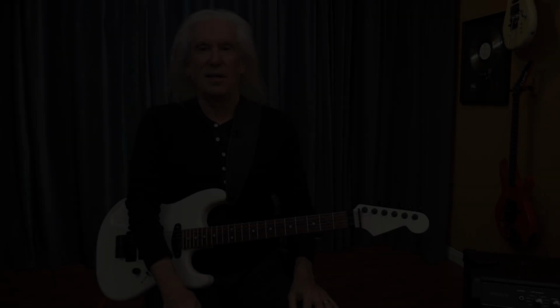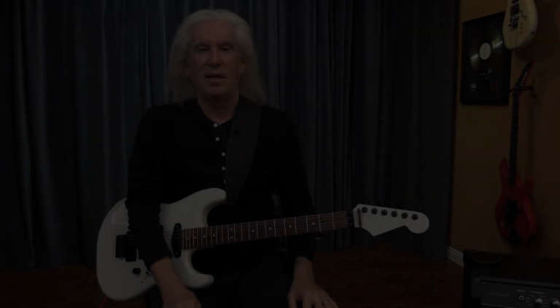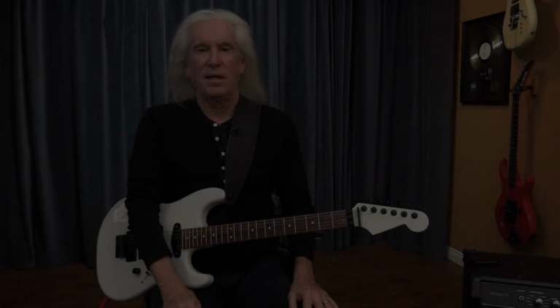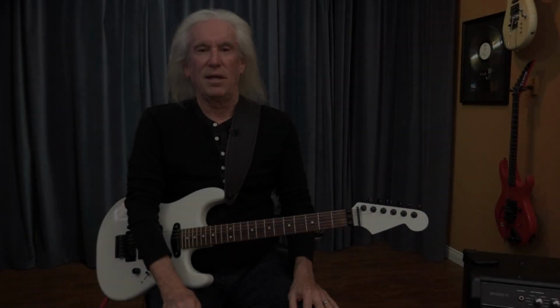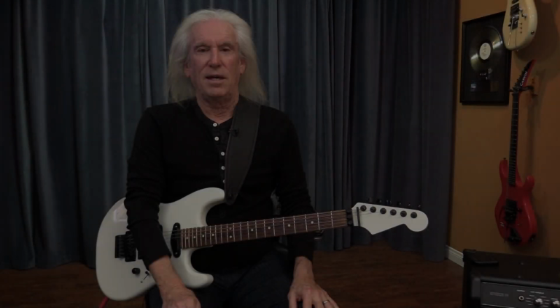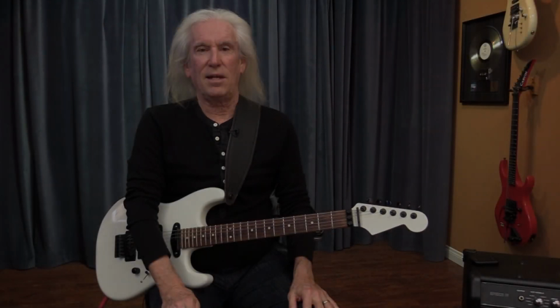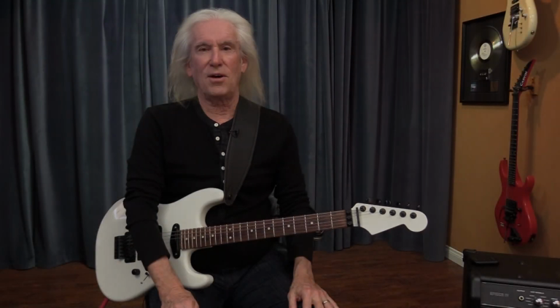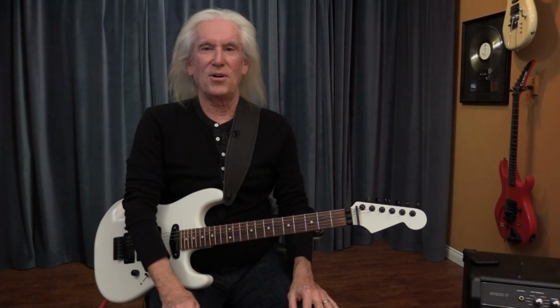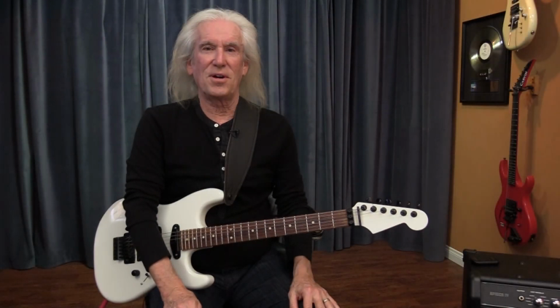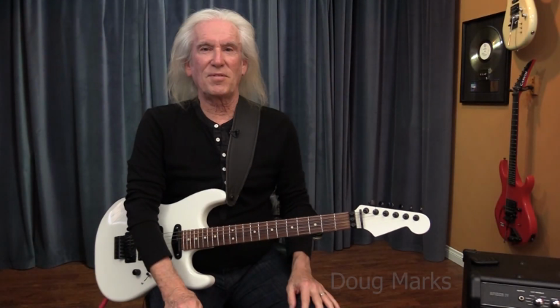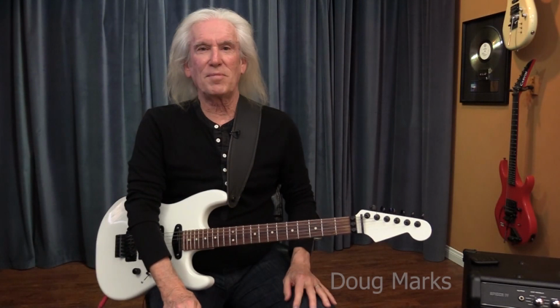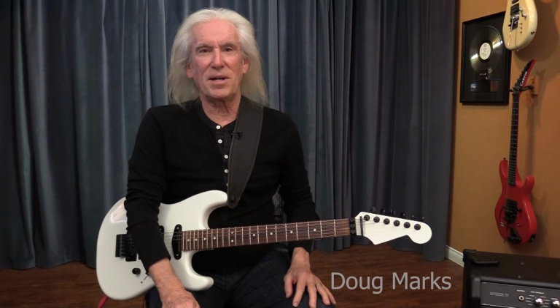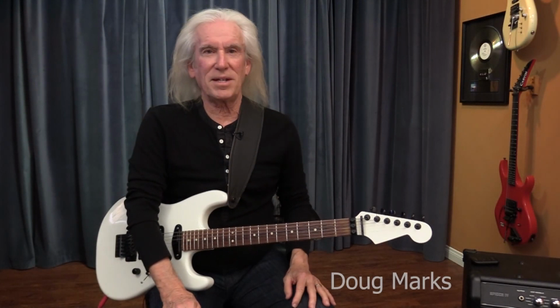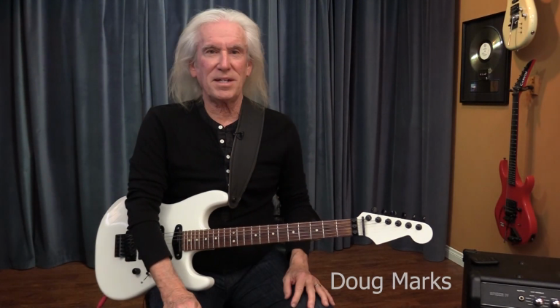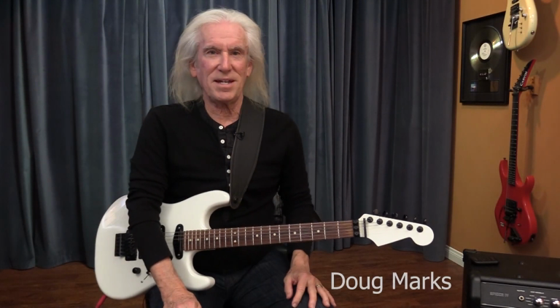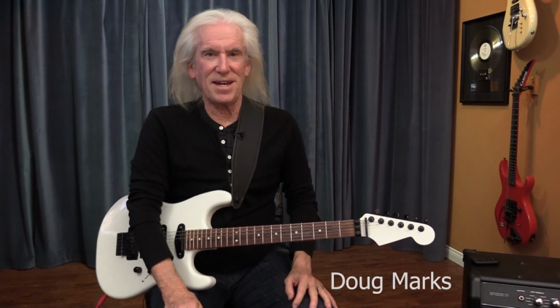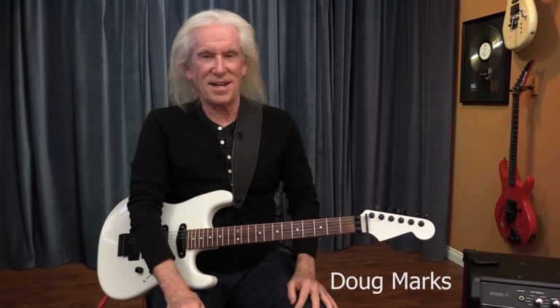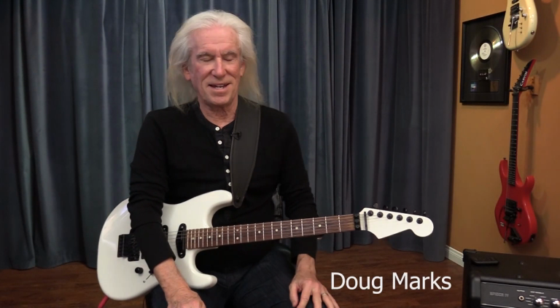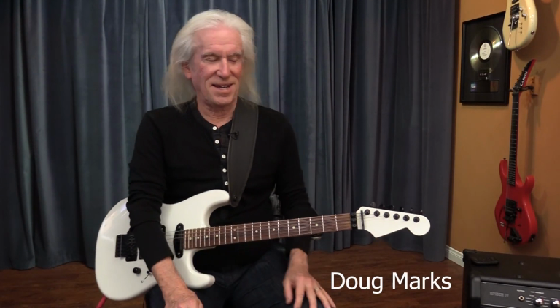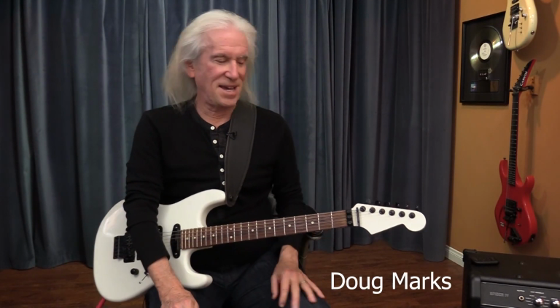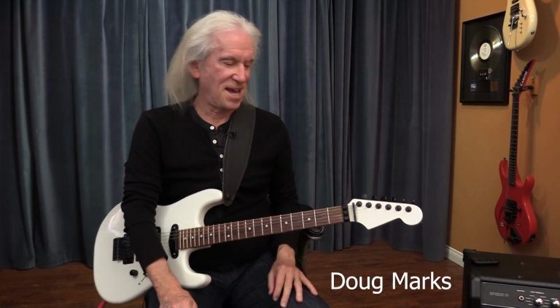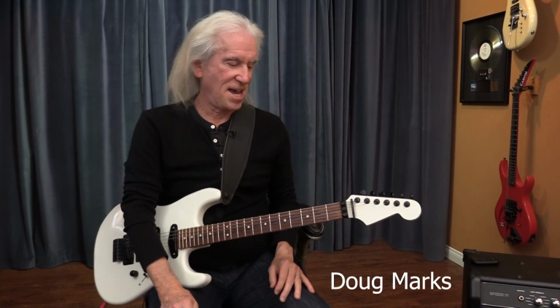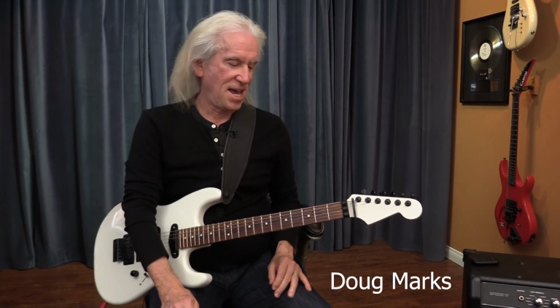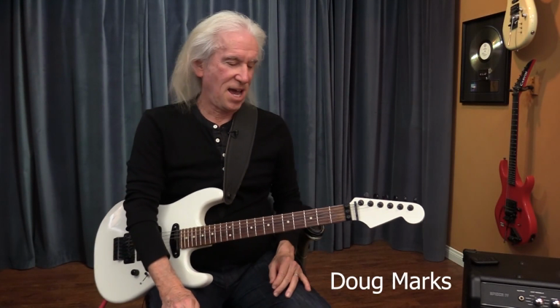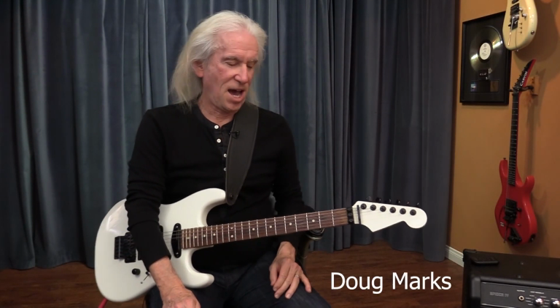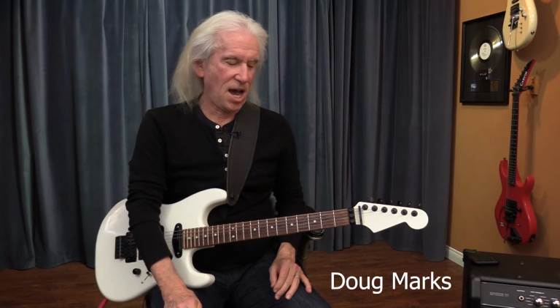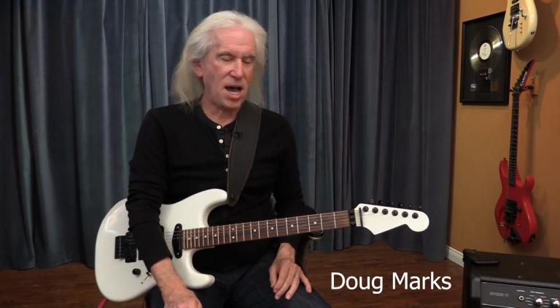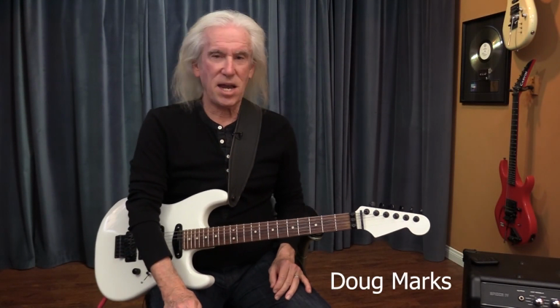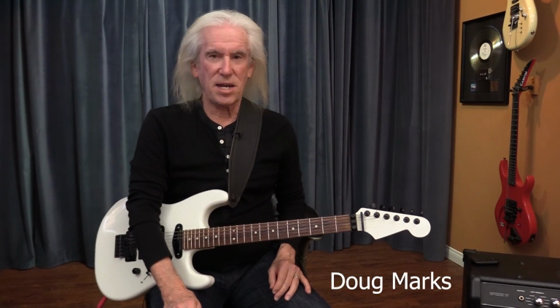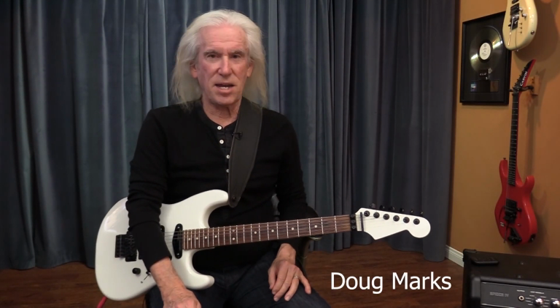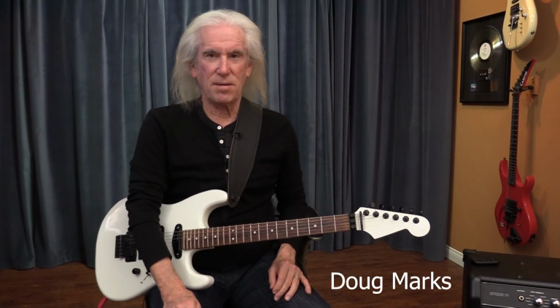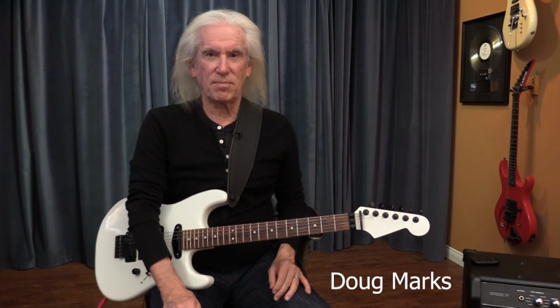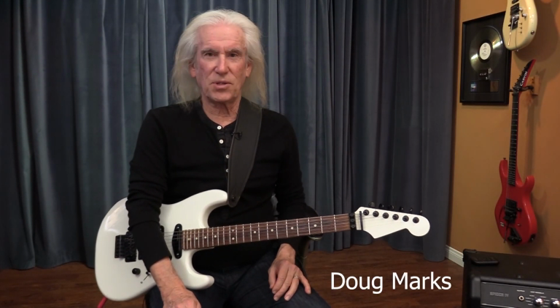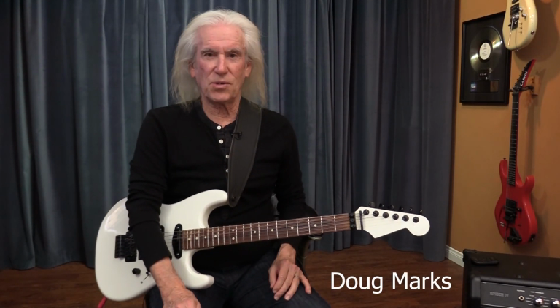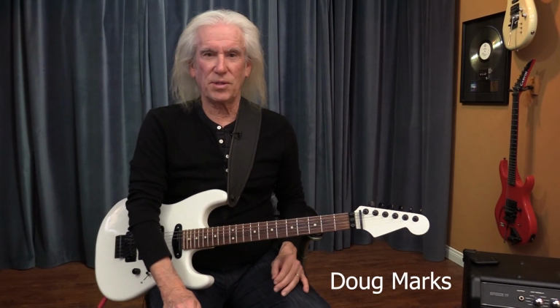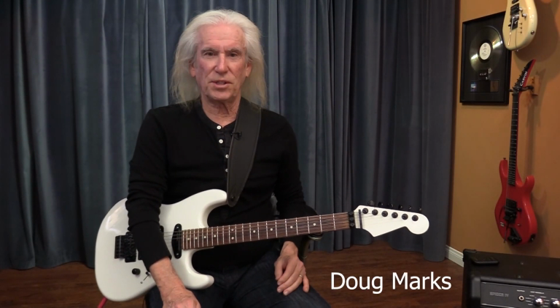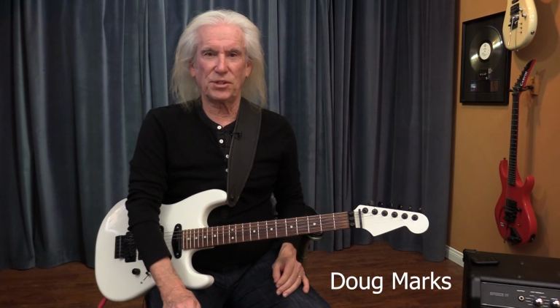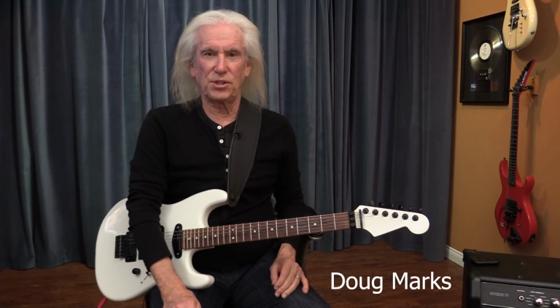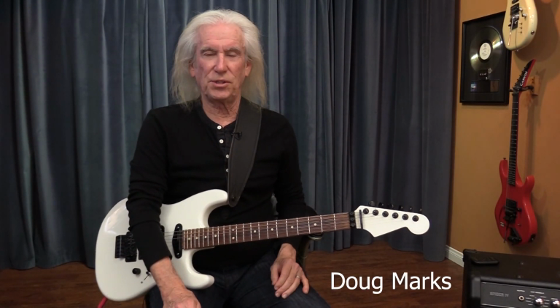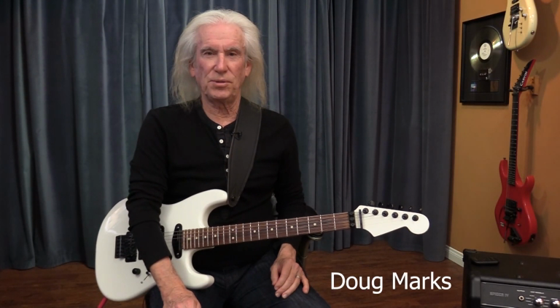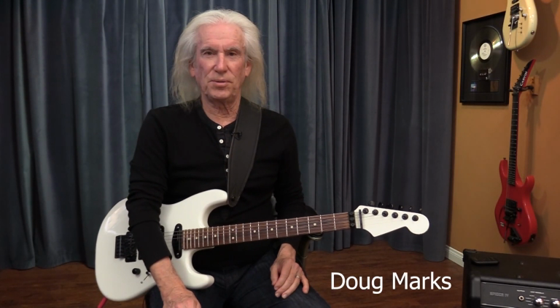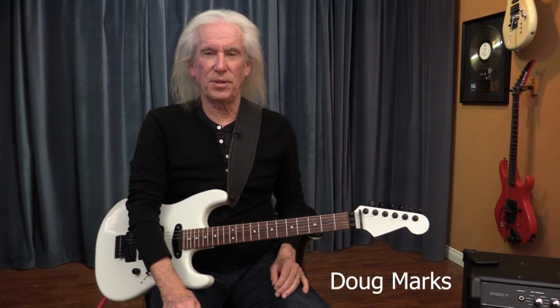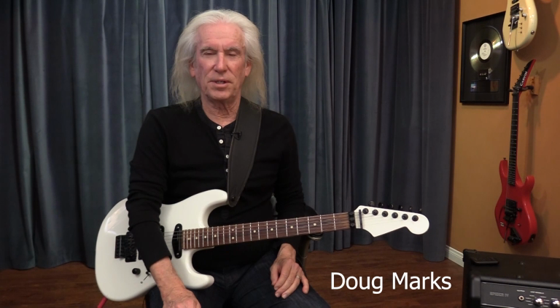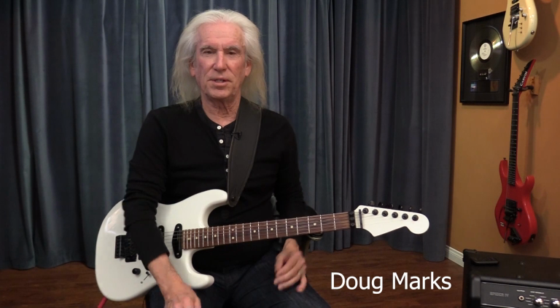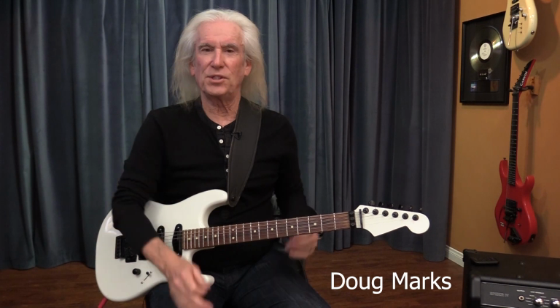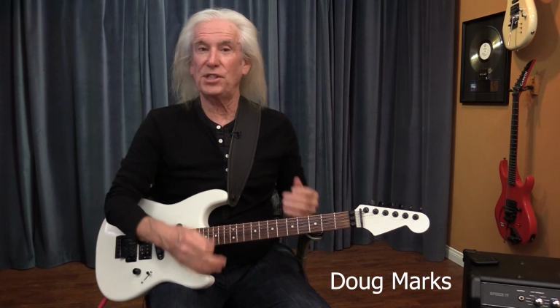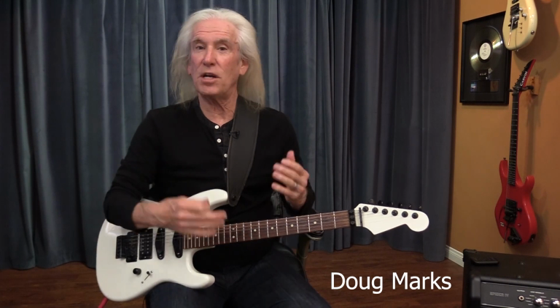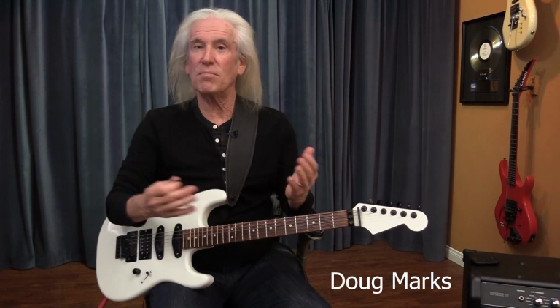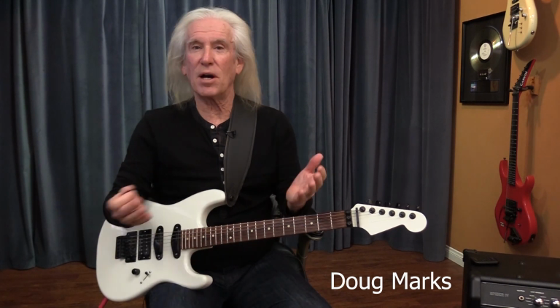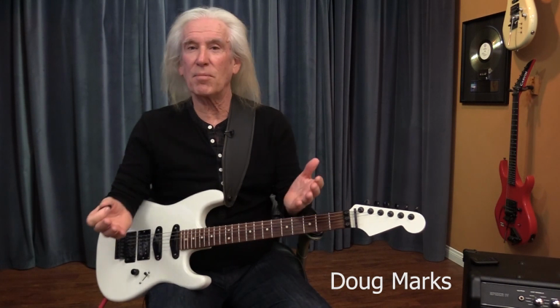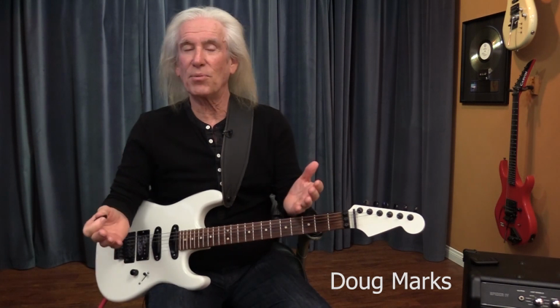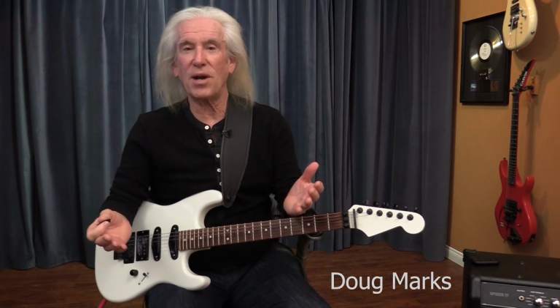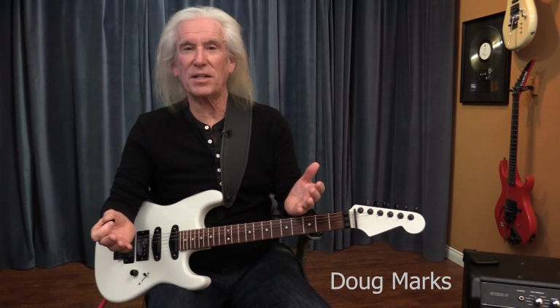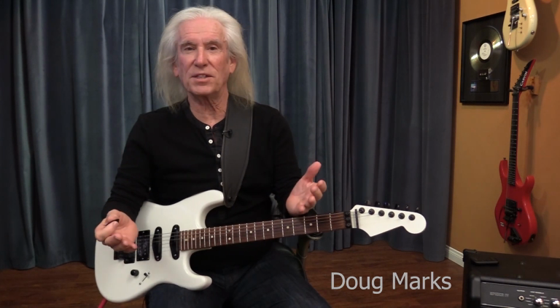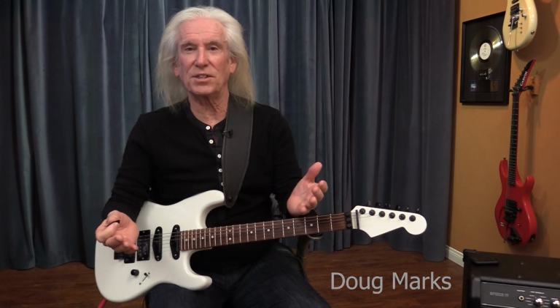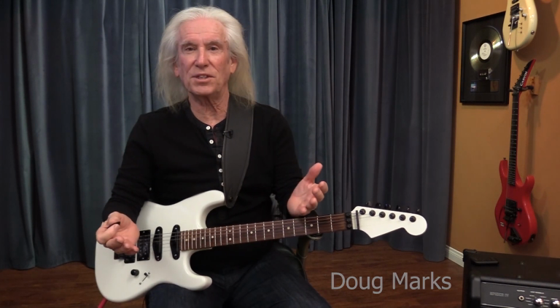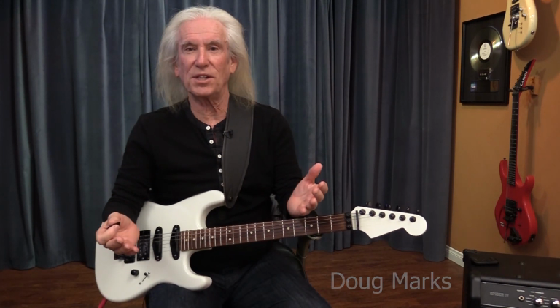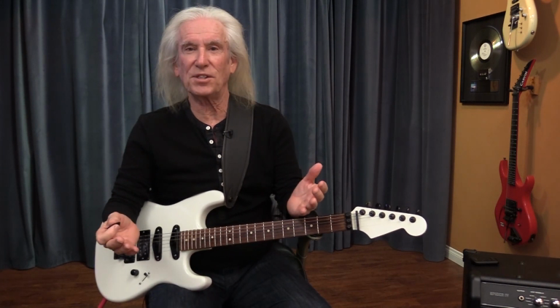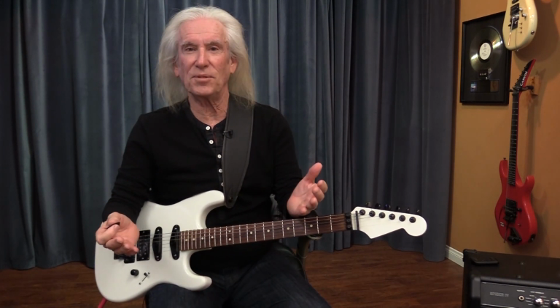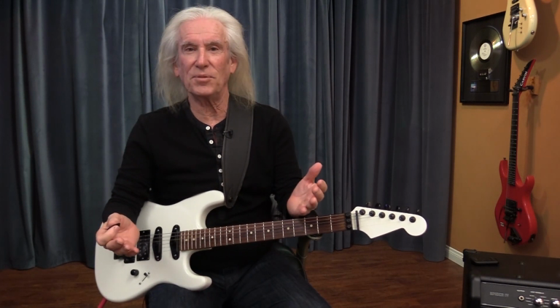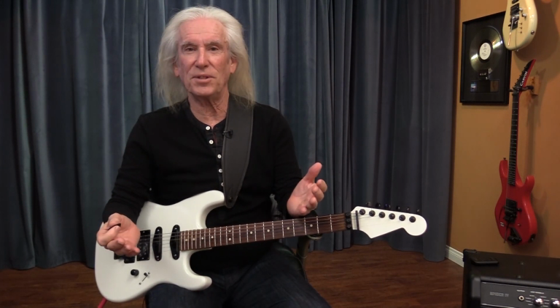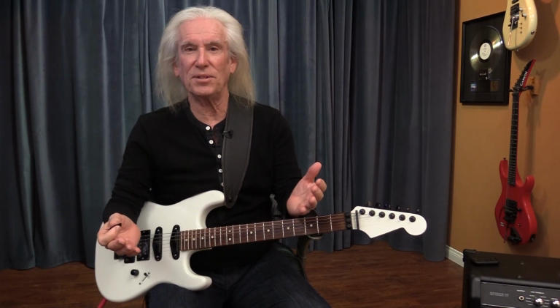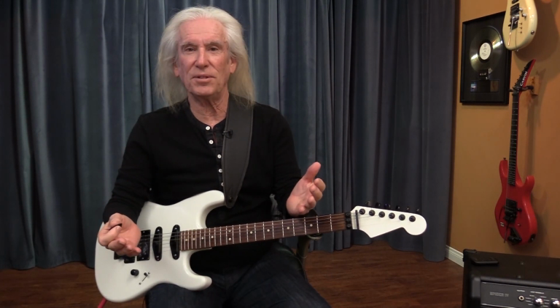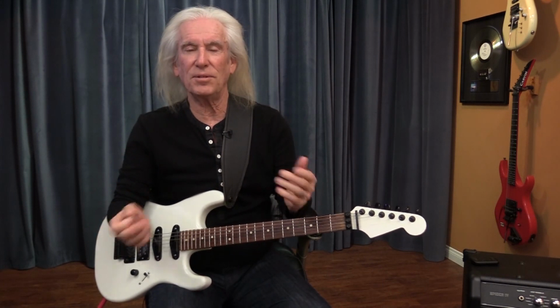Hello everybody! I am going to share my practice session with you.